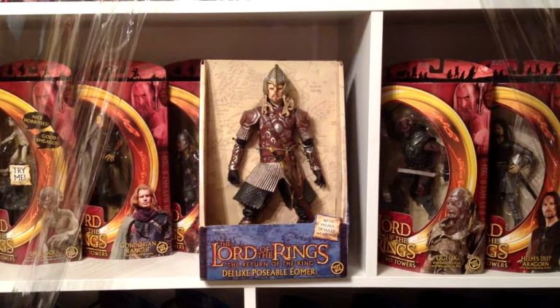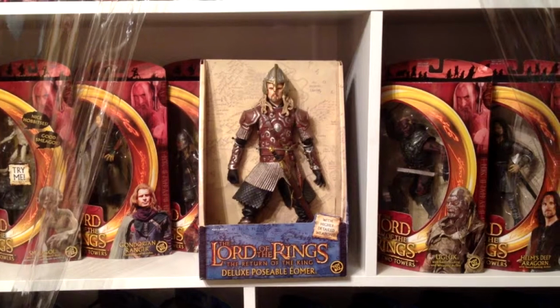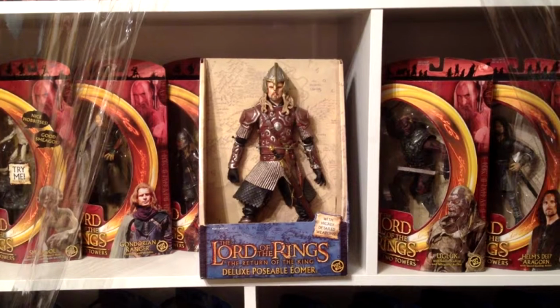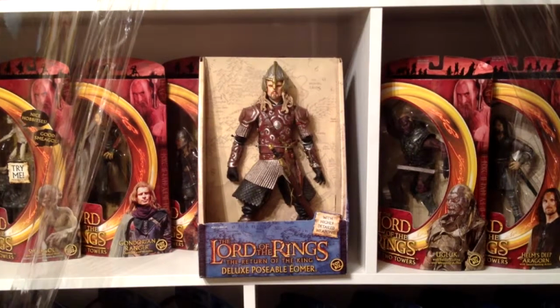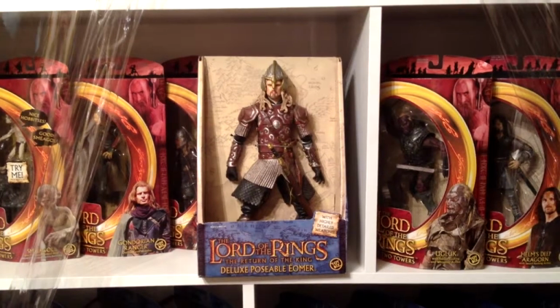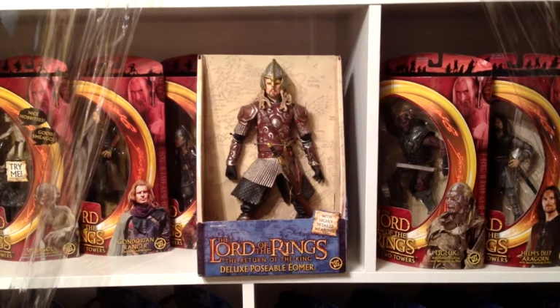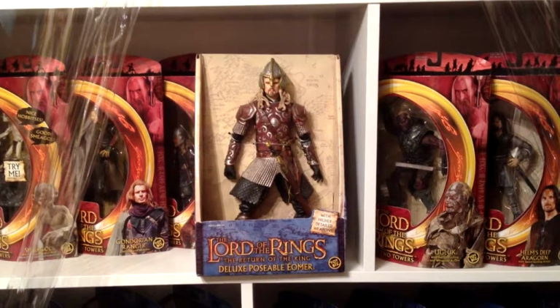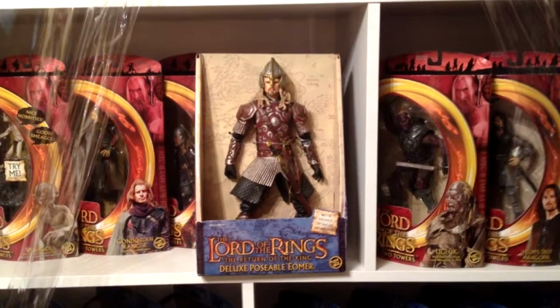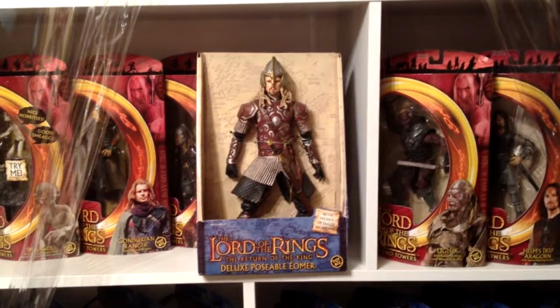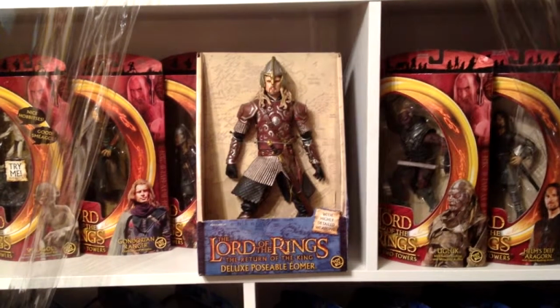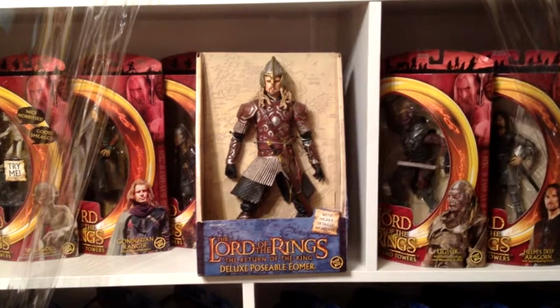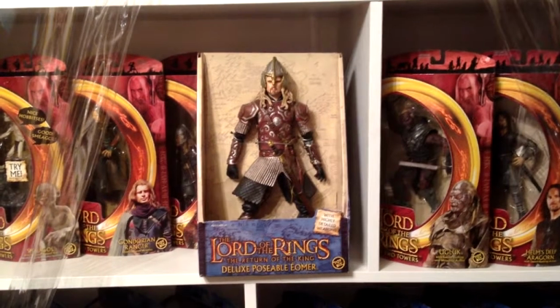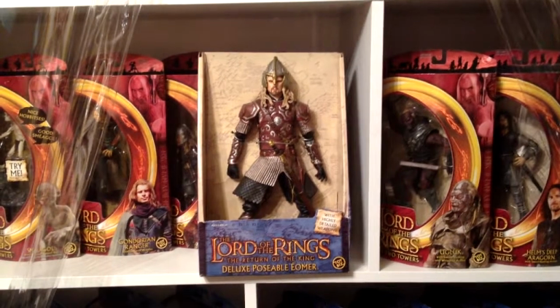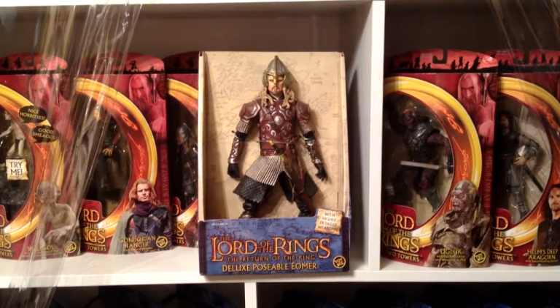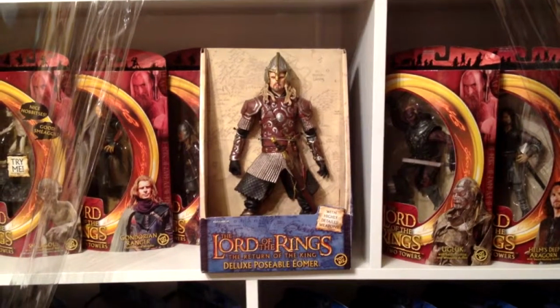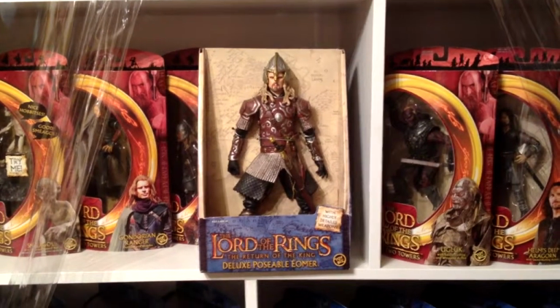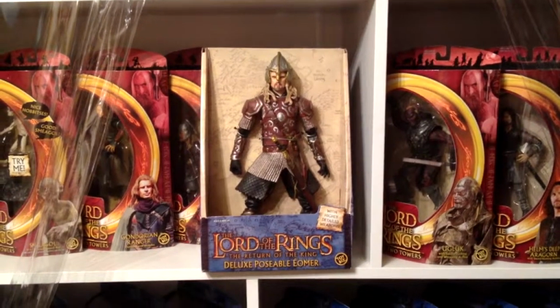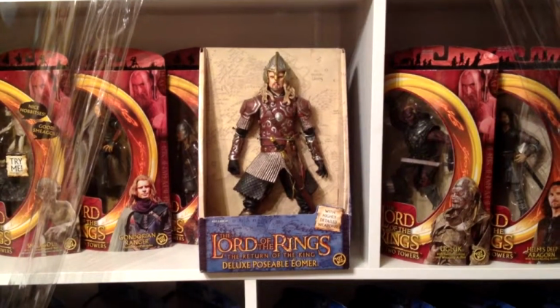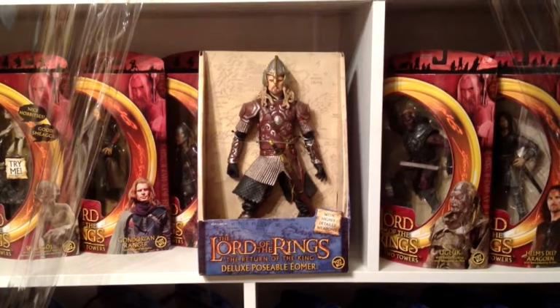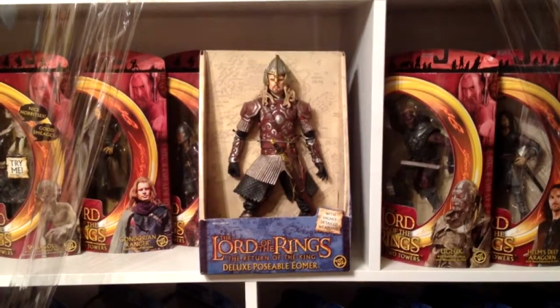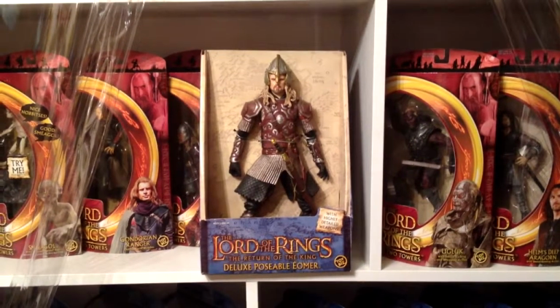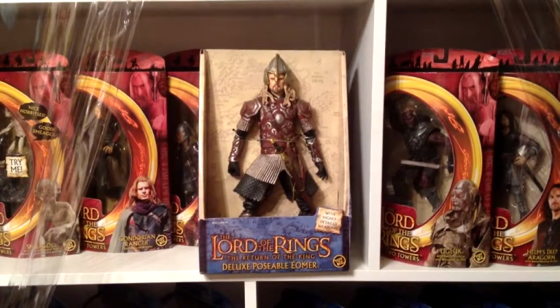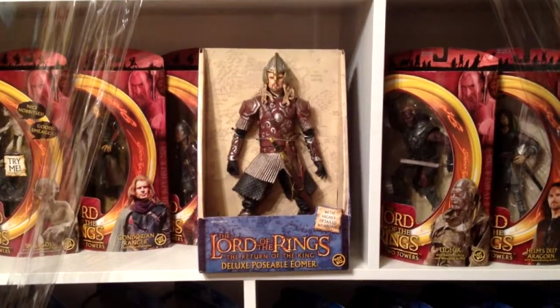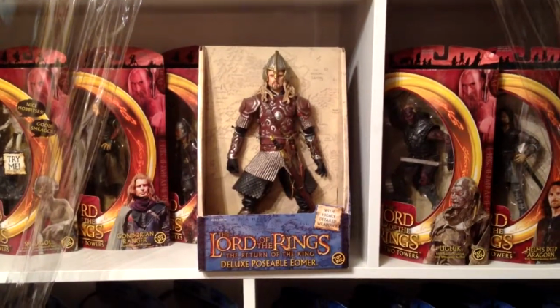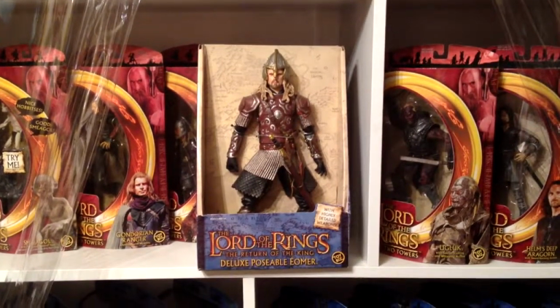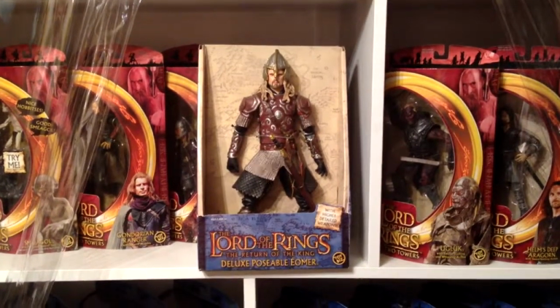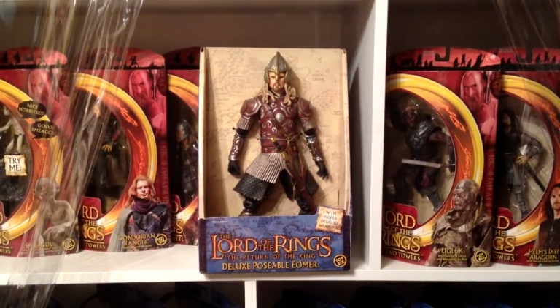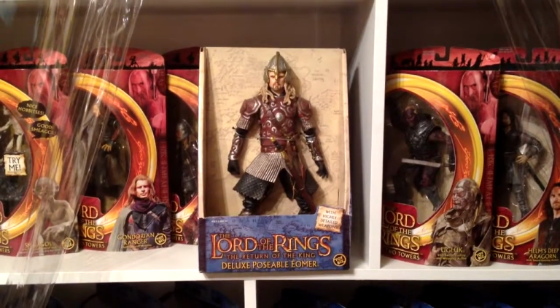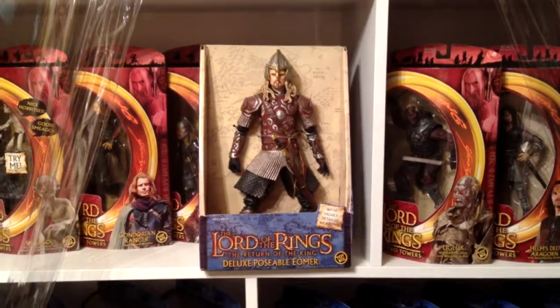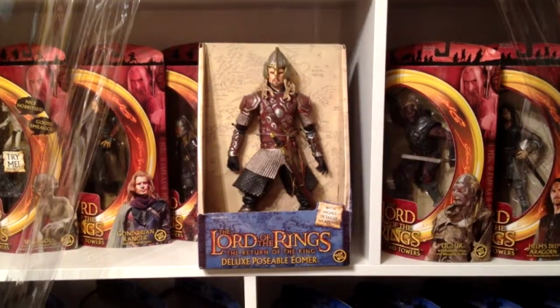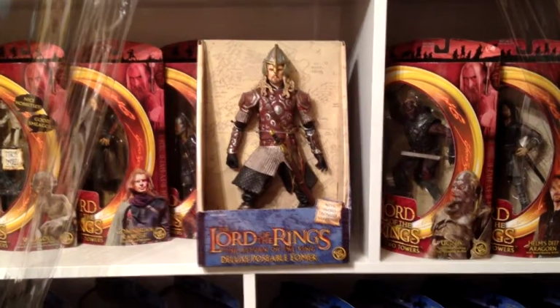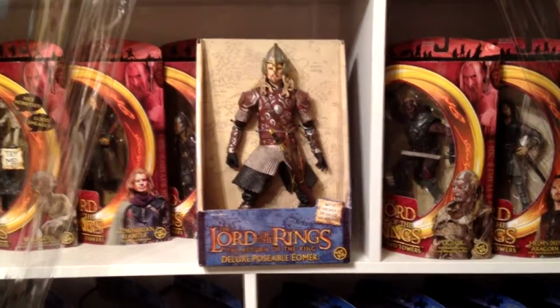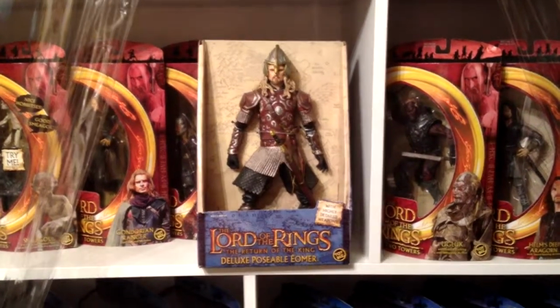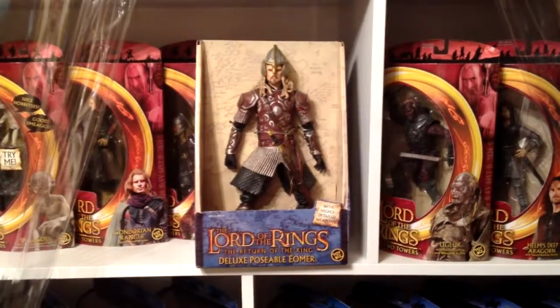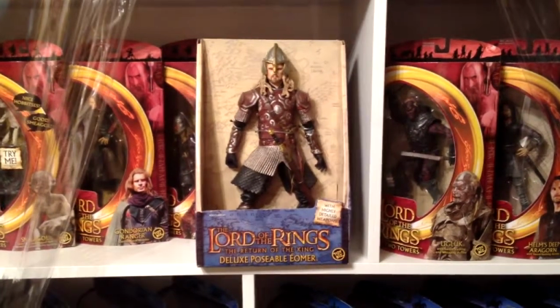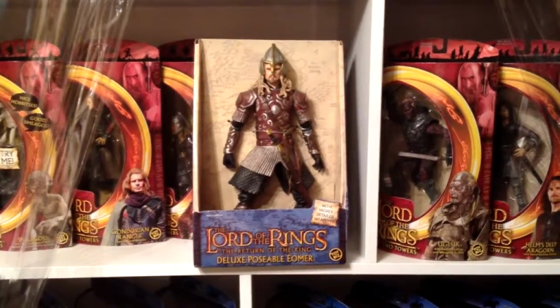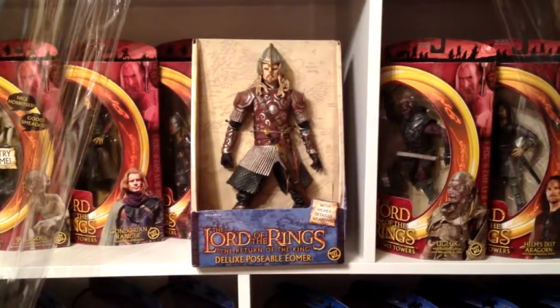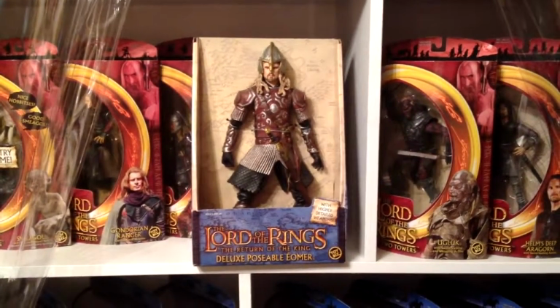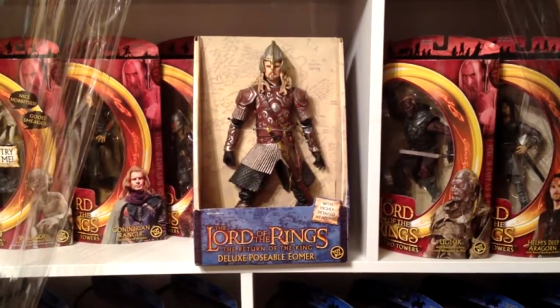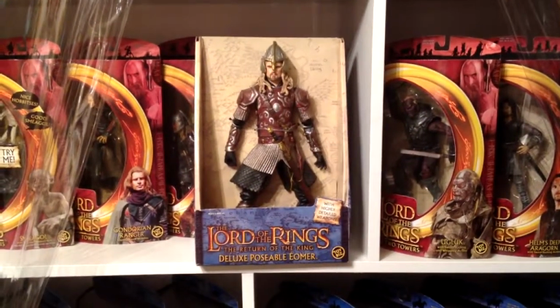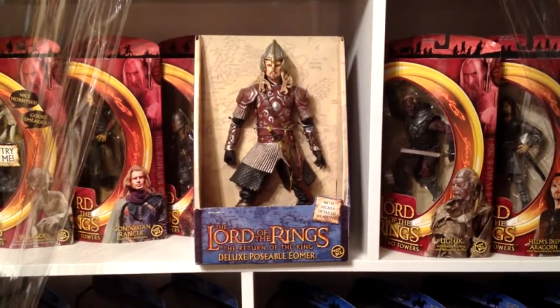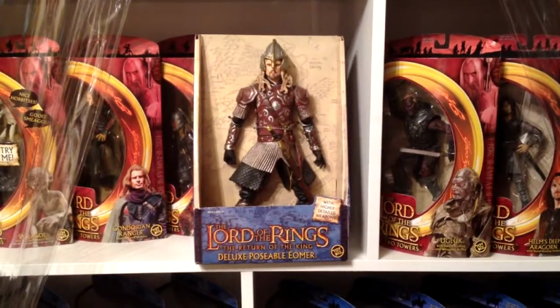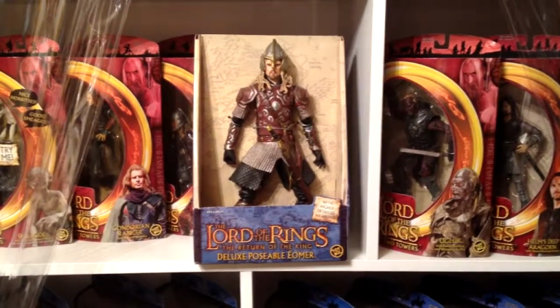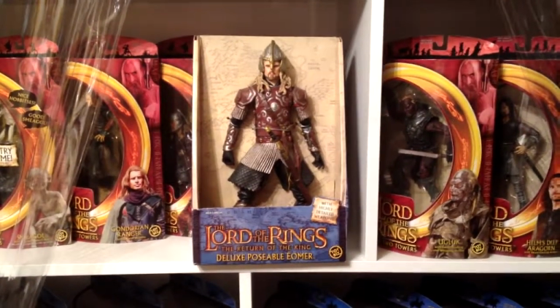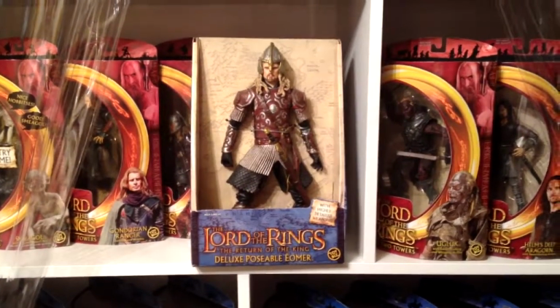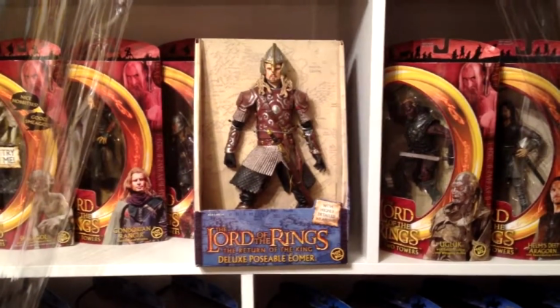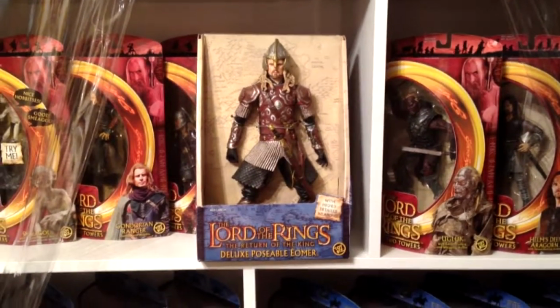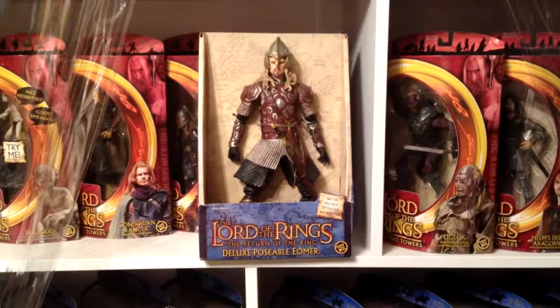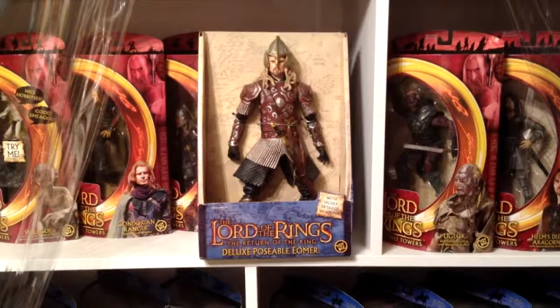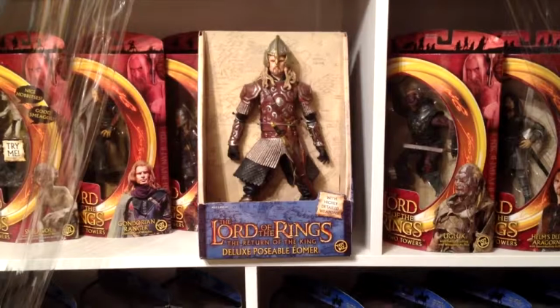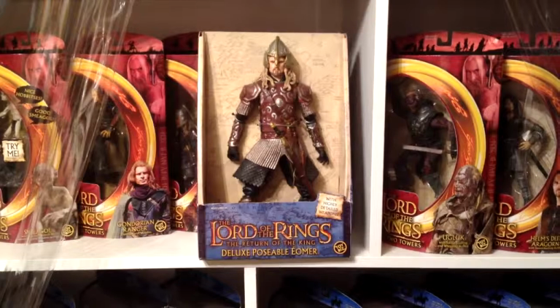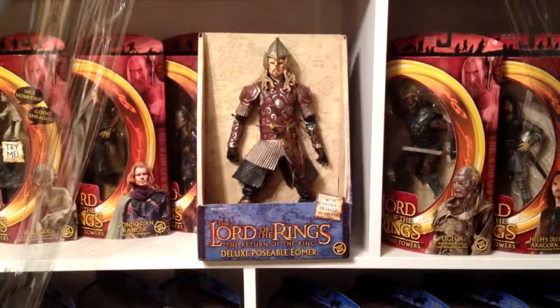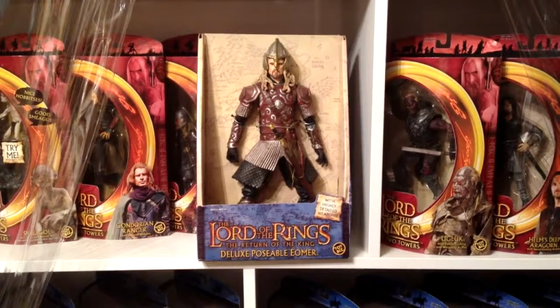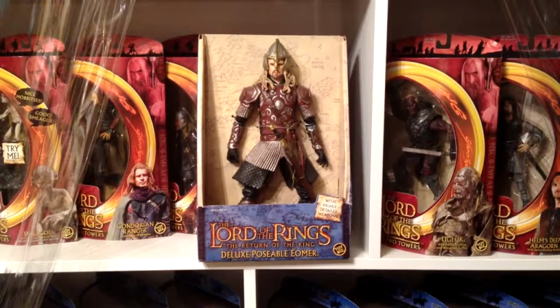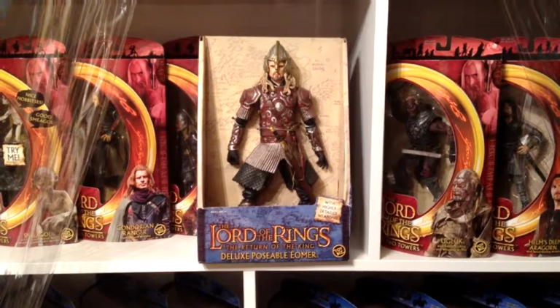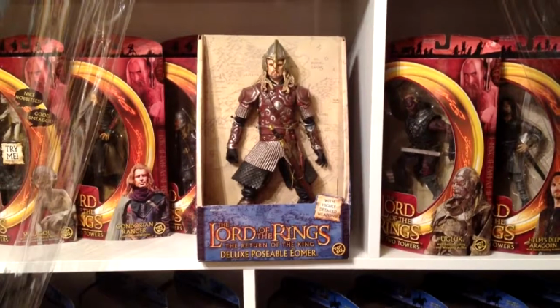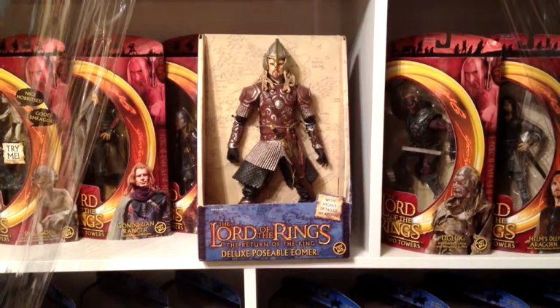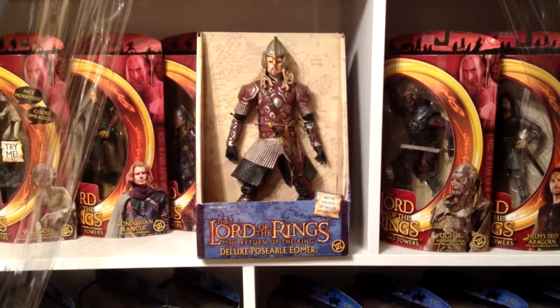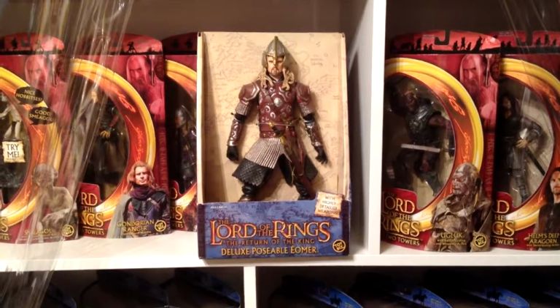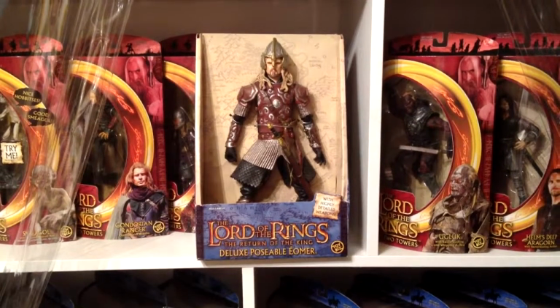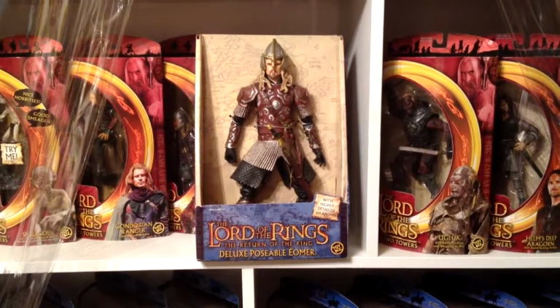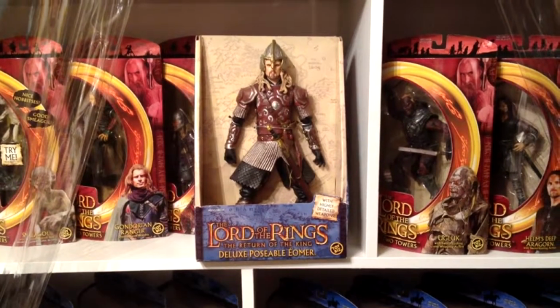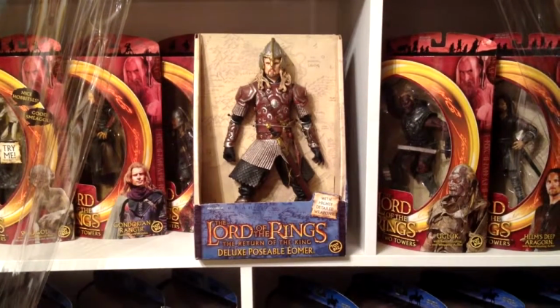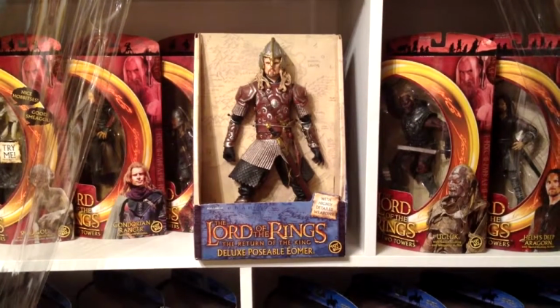Hey guys, welcome back to LOTR Universe, which is Lord of the Rings Universe. We're here with another review from the Deluxe Posable line — Eomer.